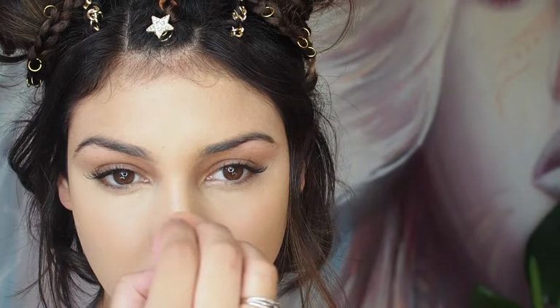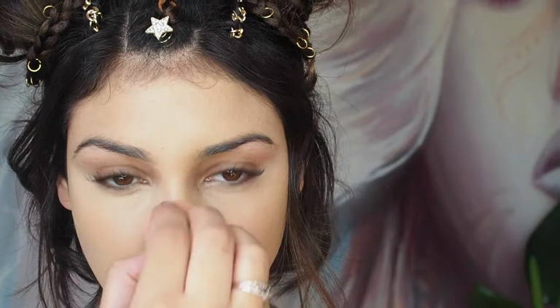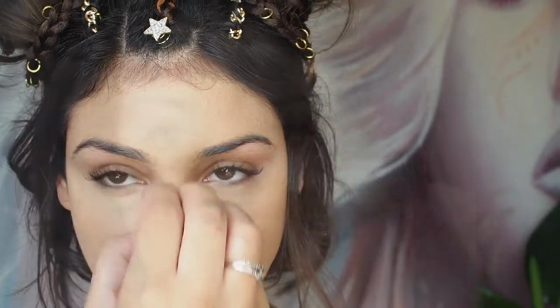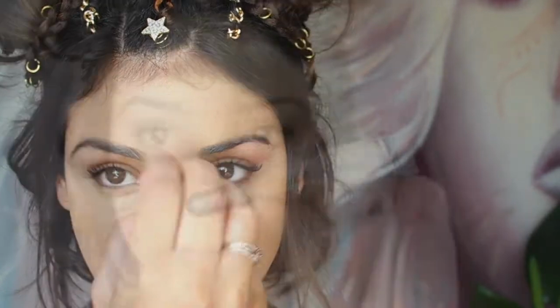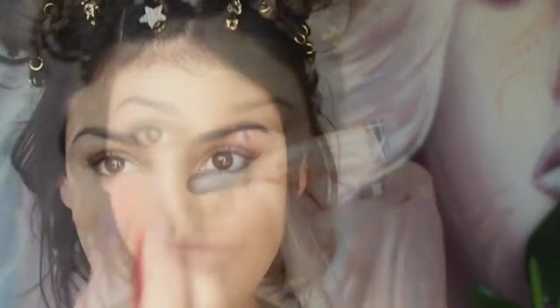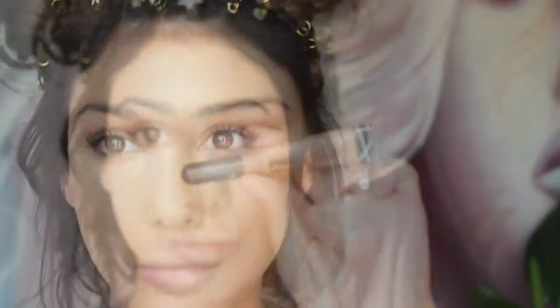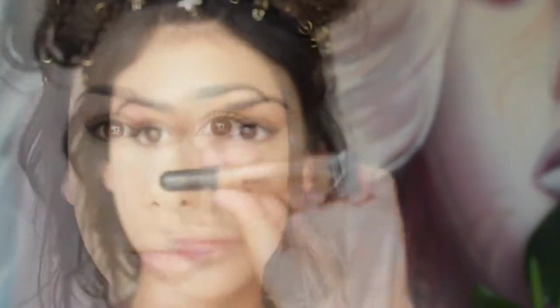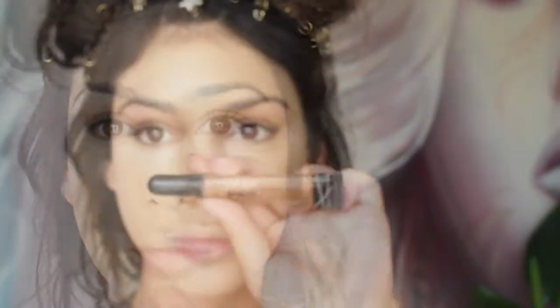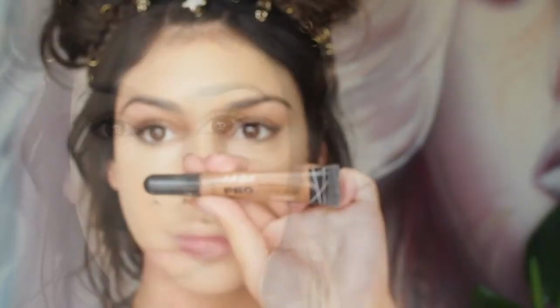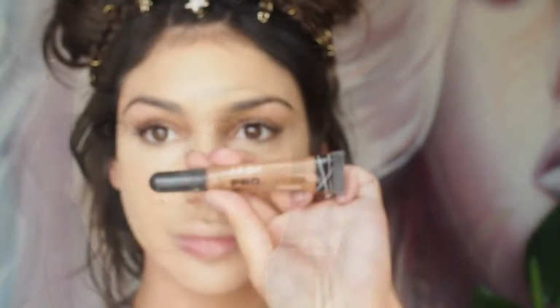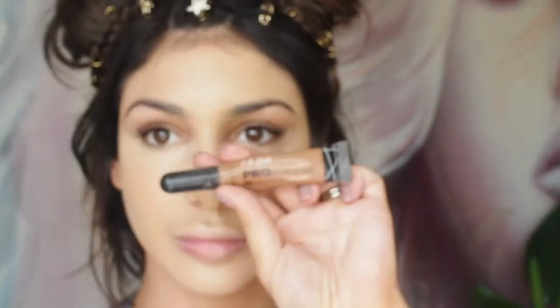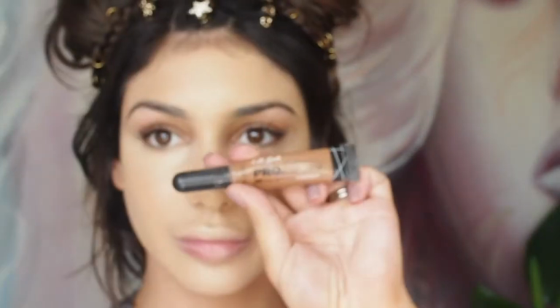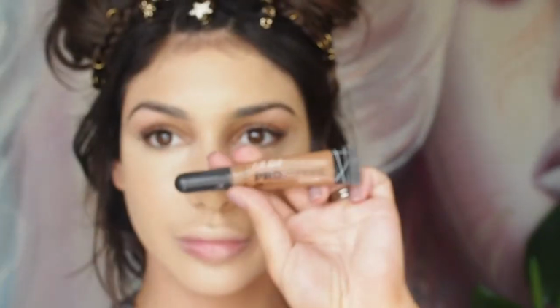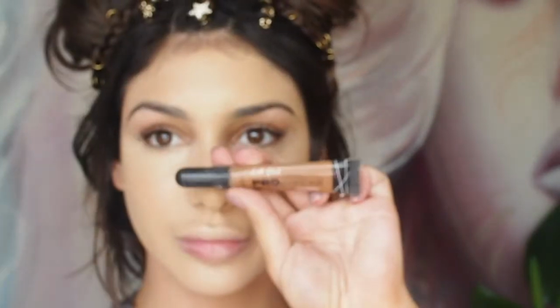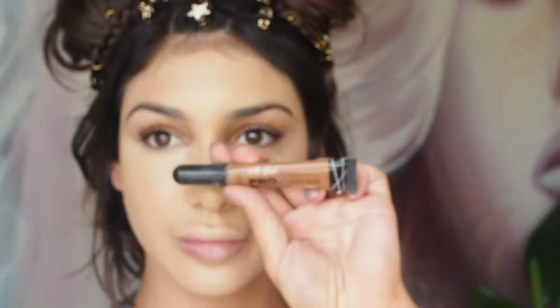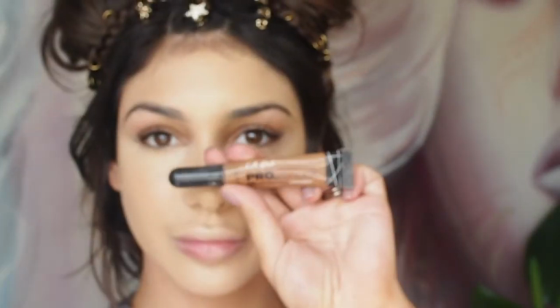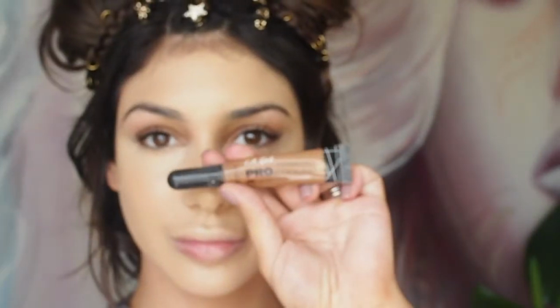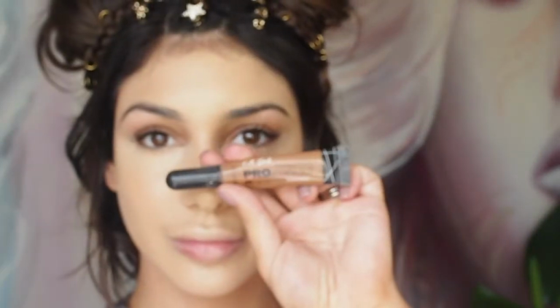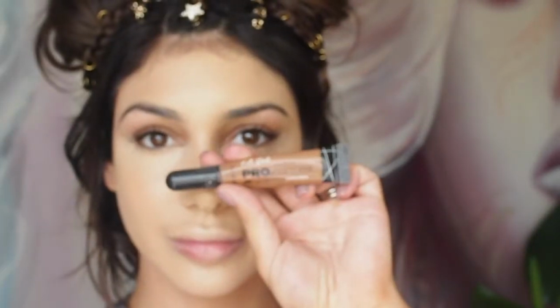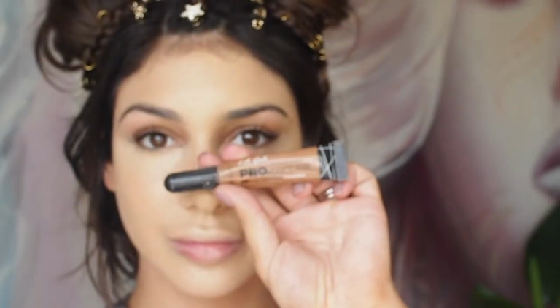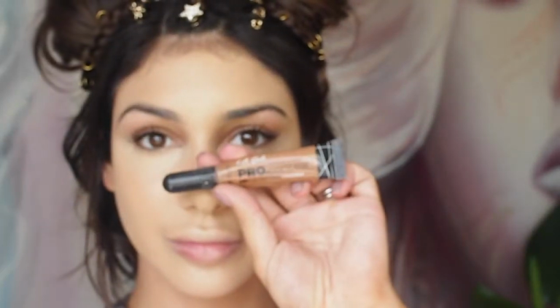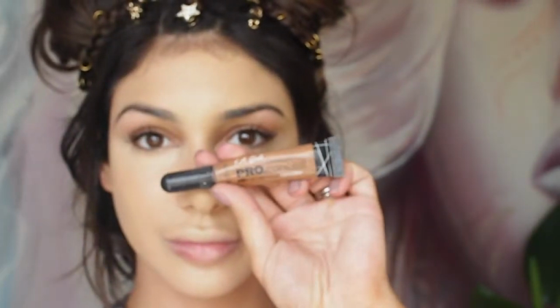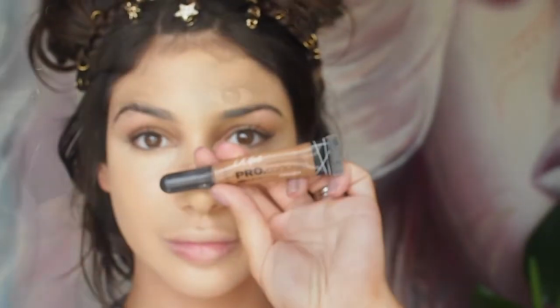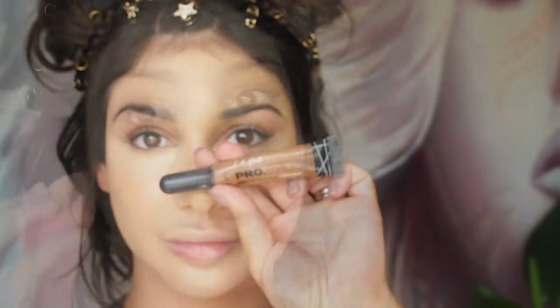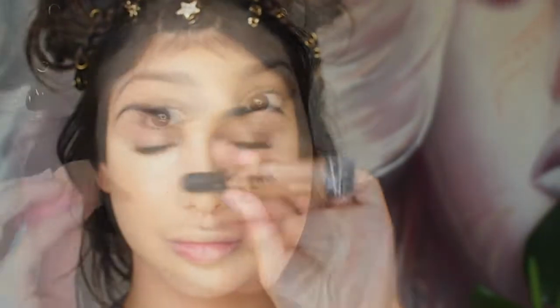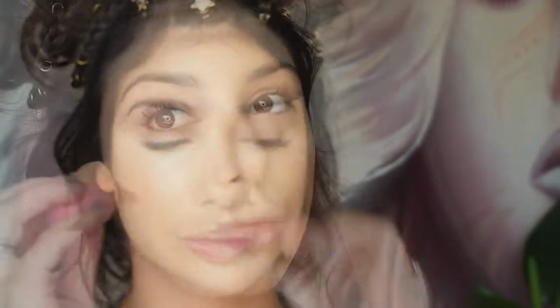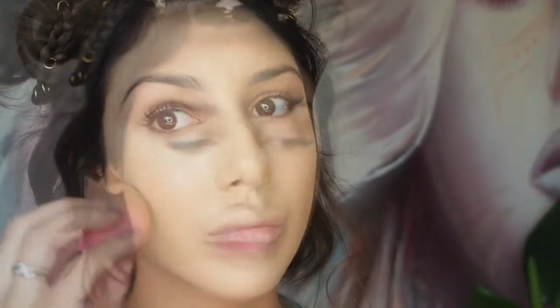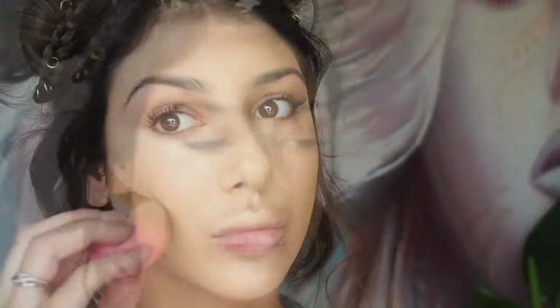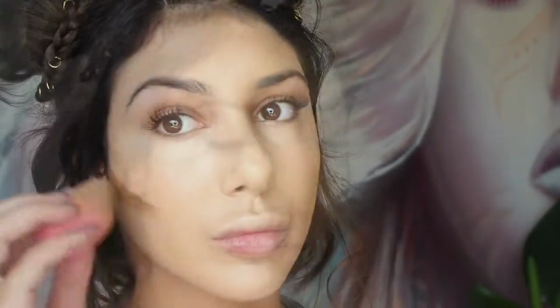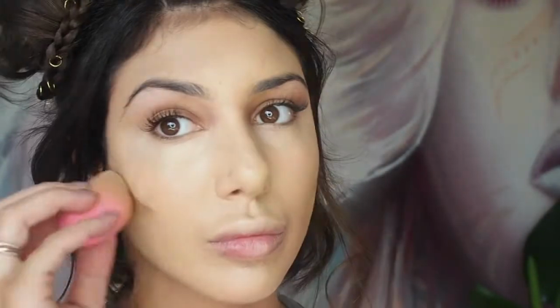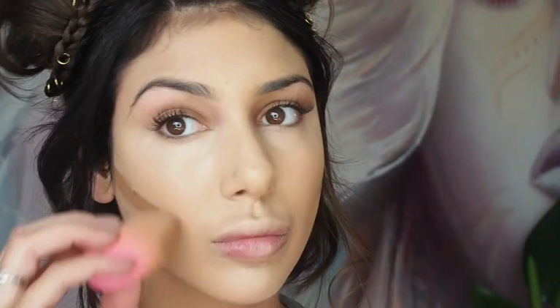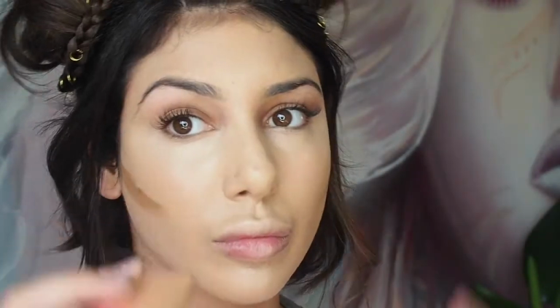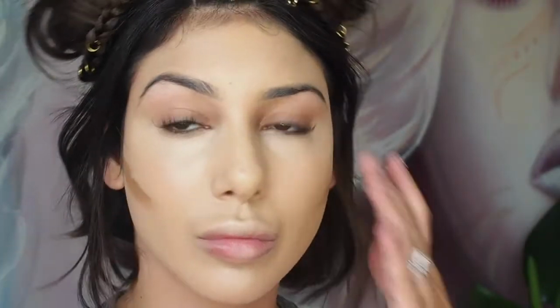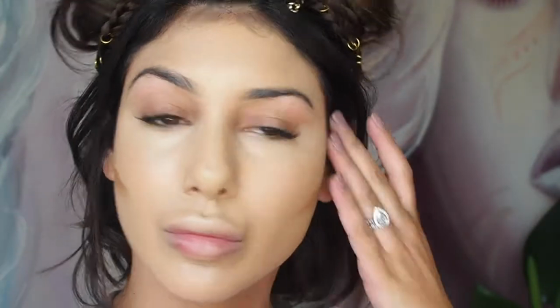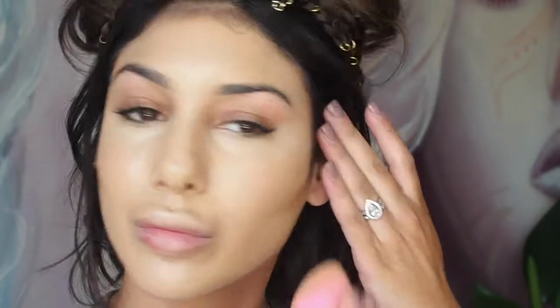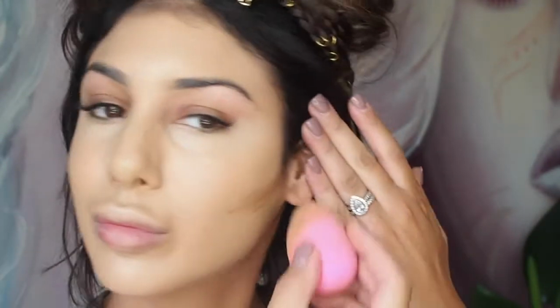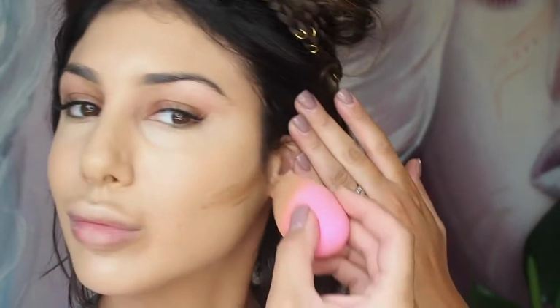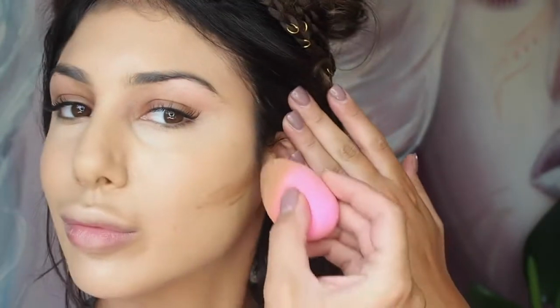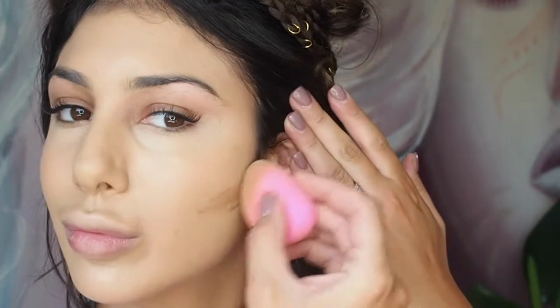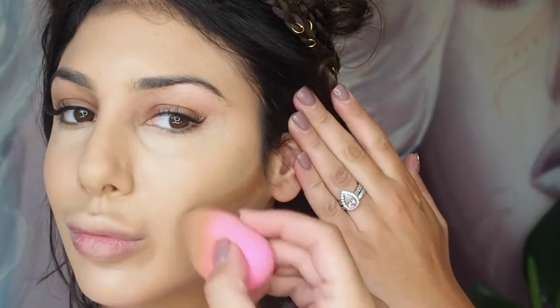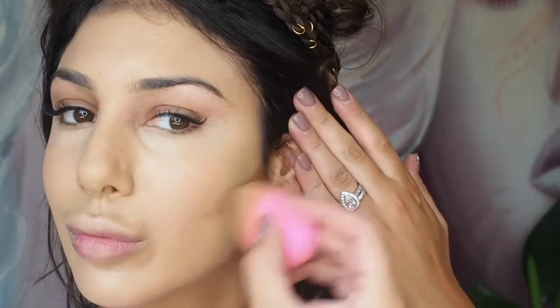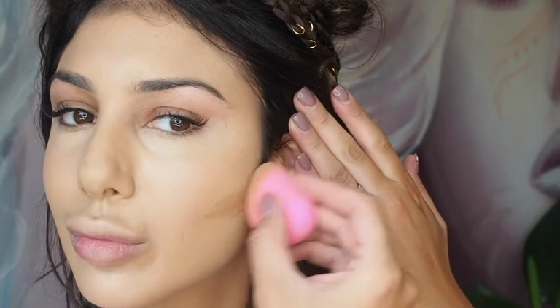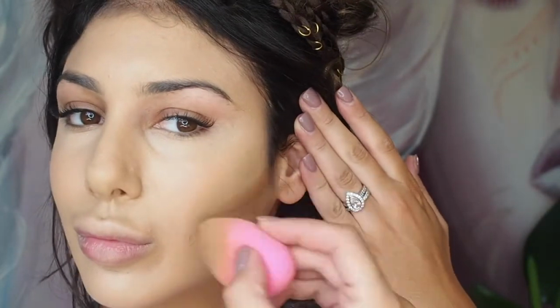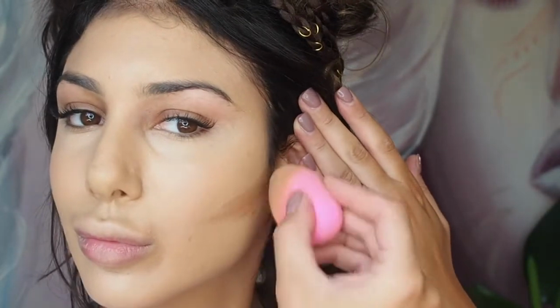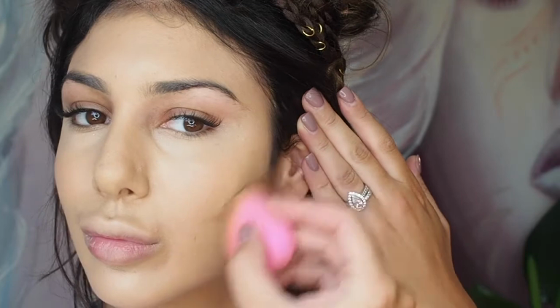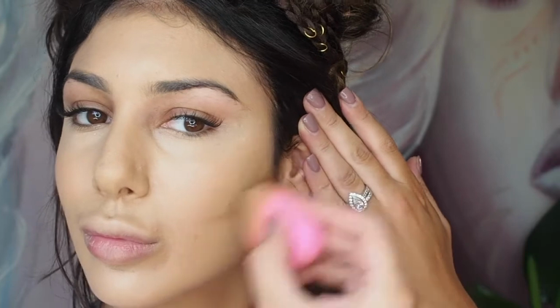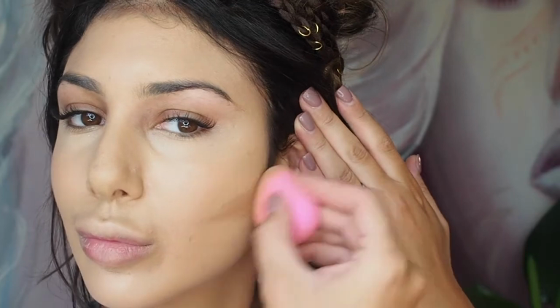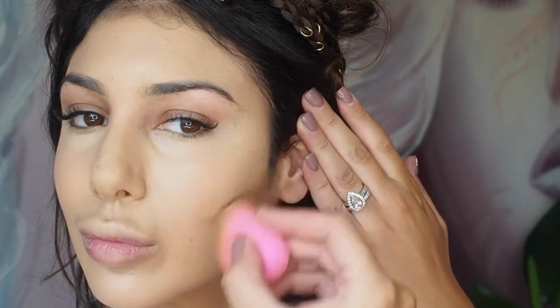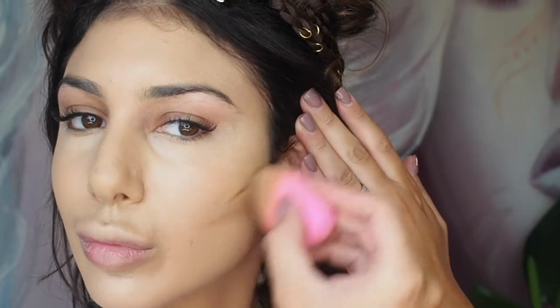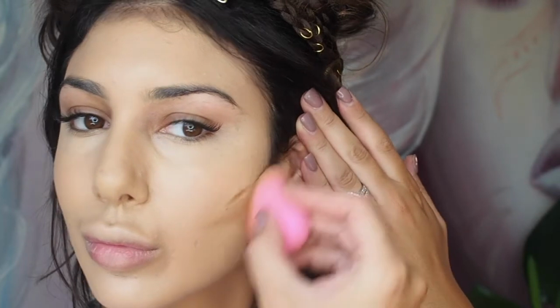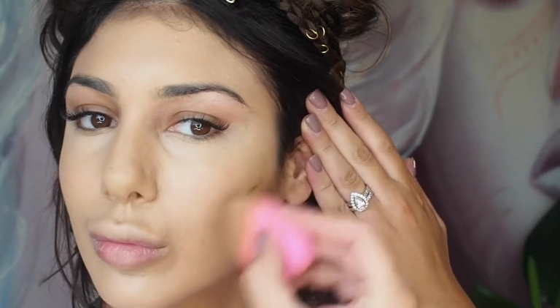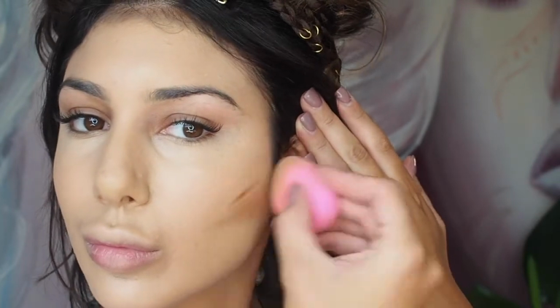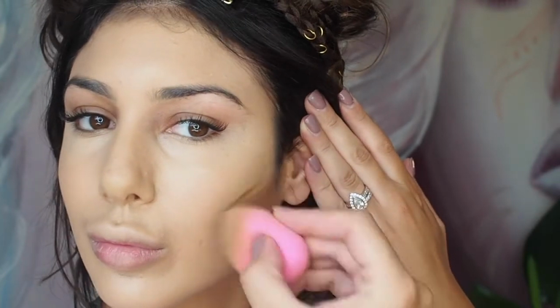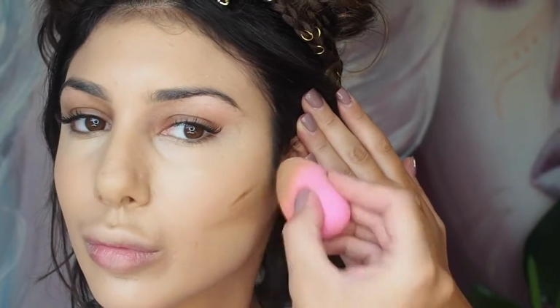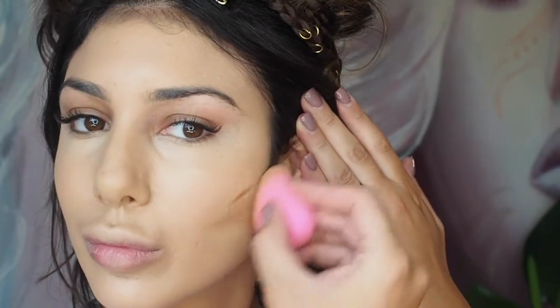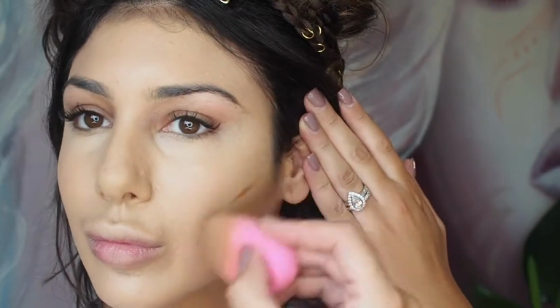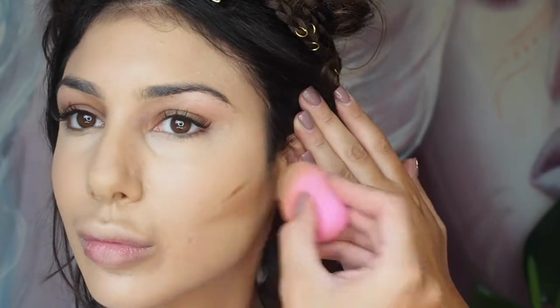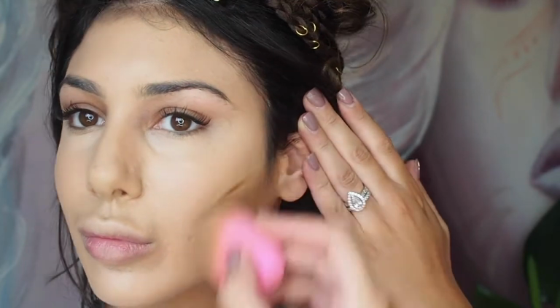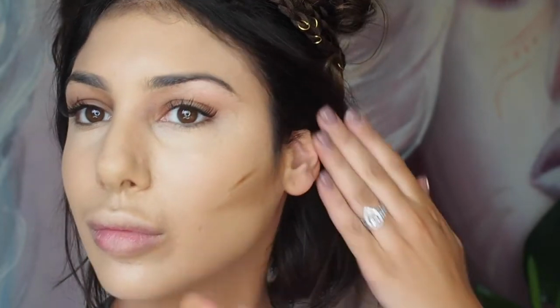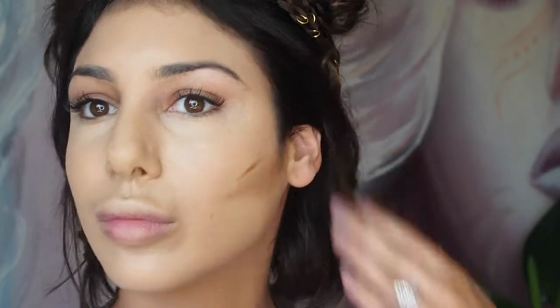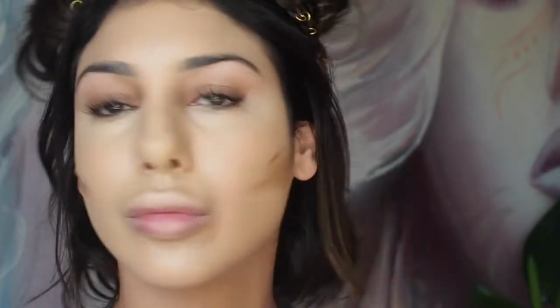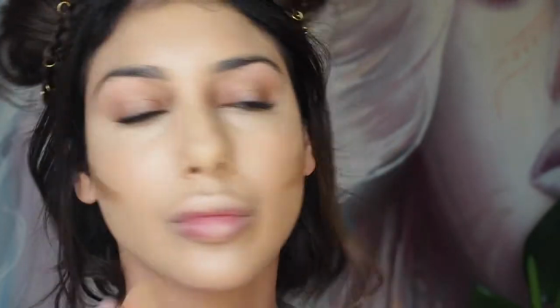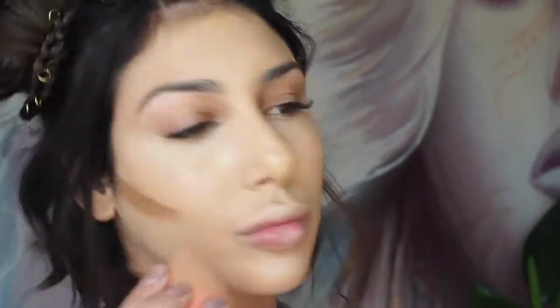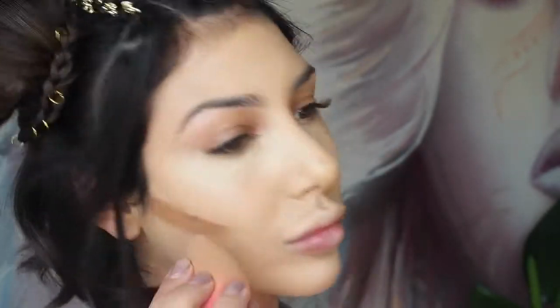Next I'm going in with my LA Girl Pro Conceal in shade Chestnut and I'm using this to contour the face.